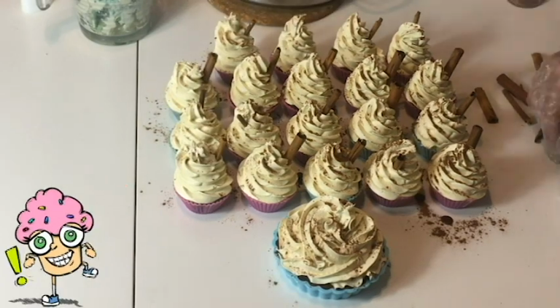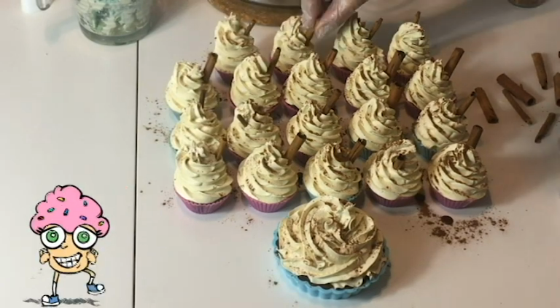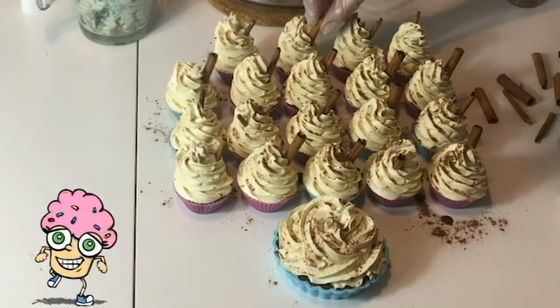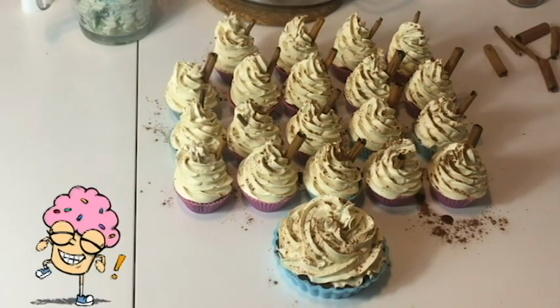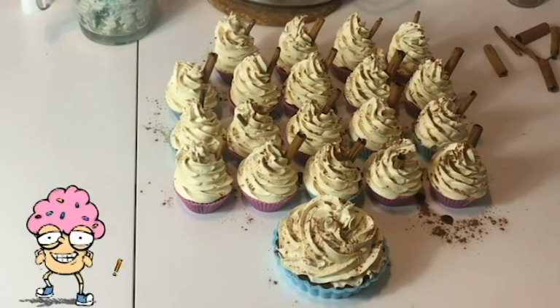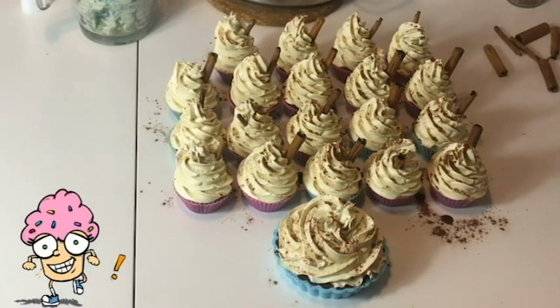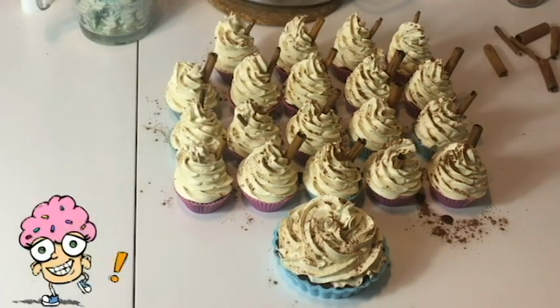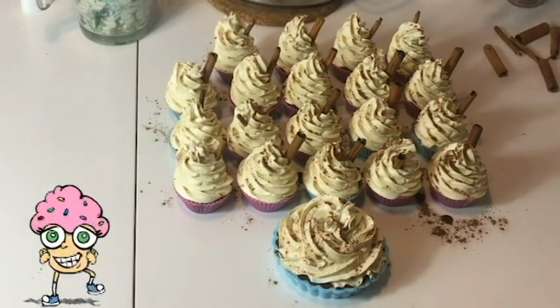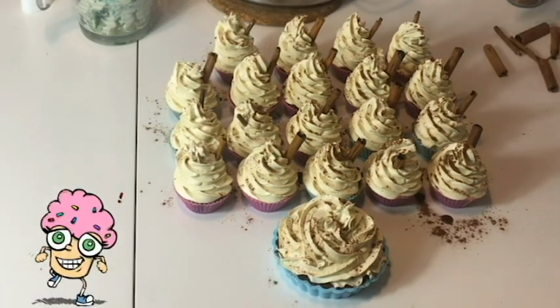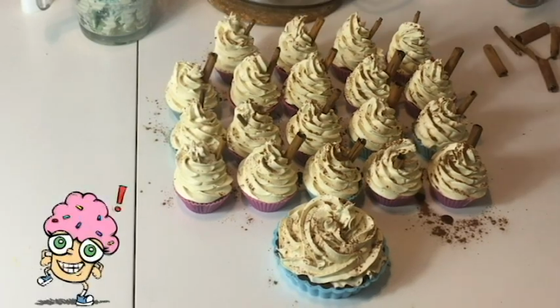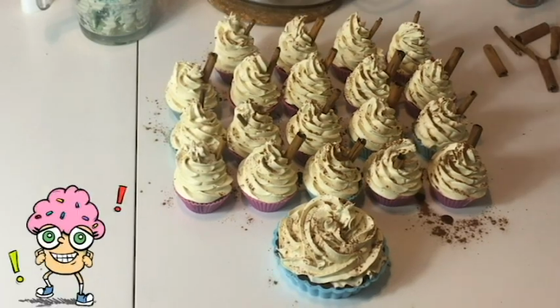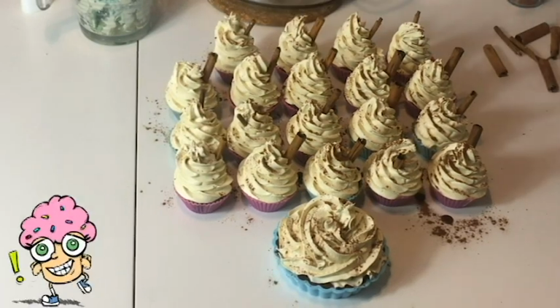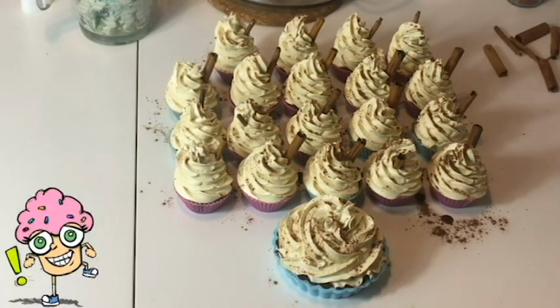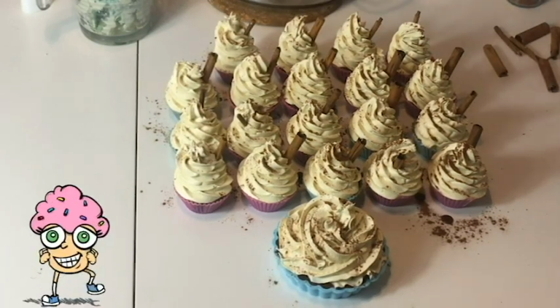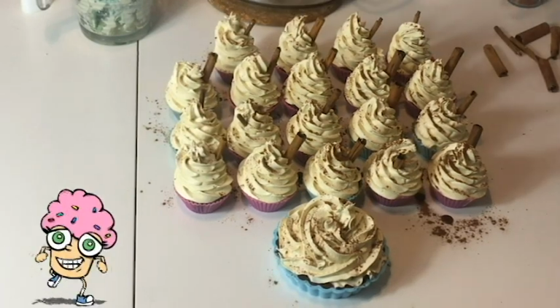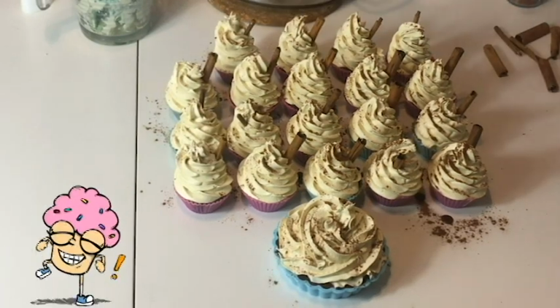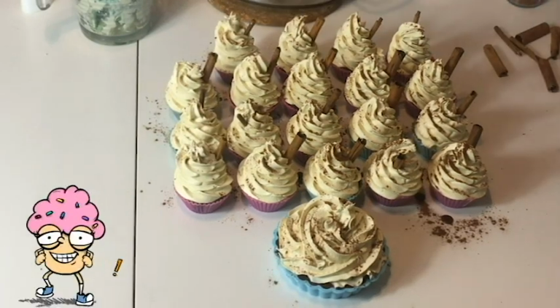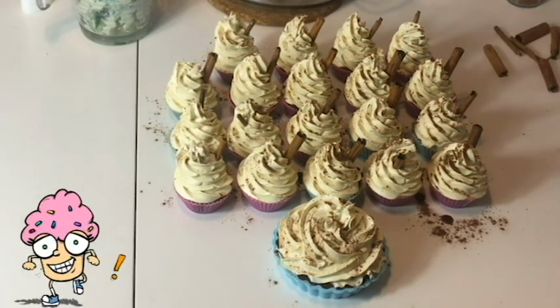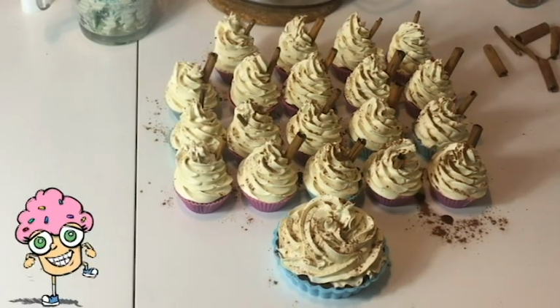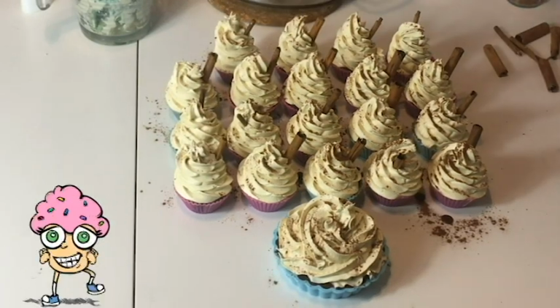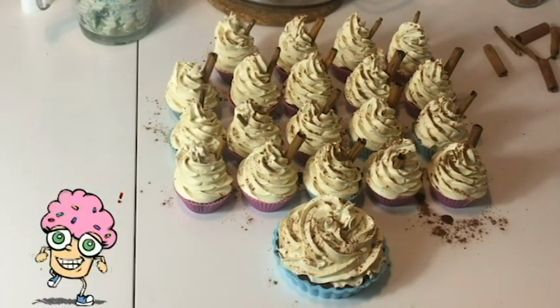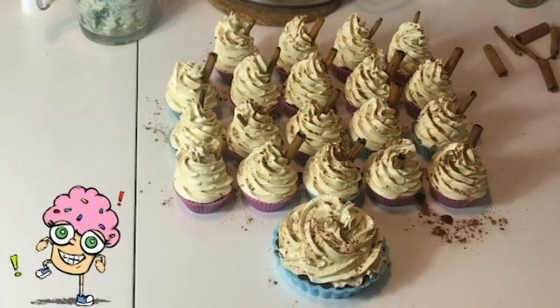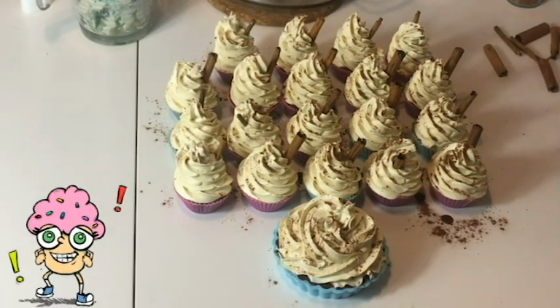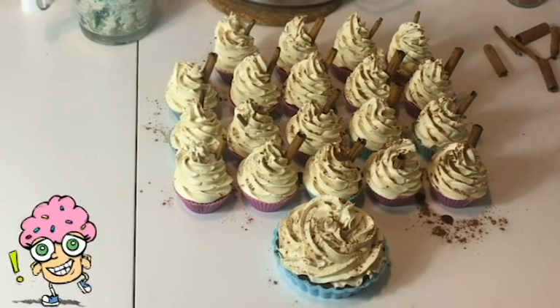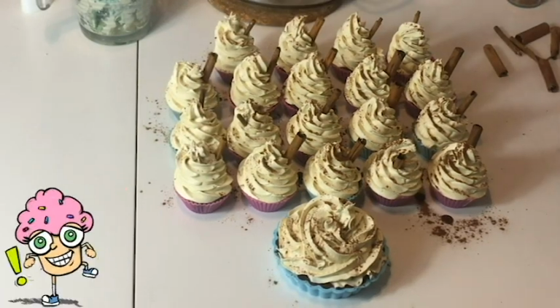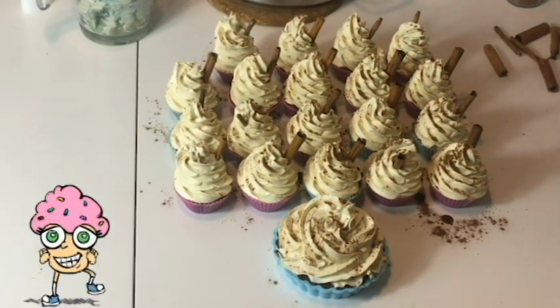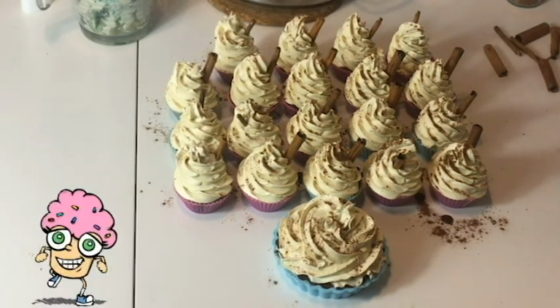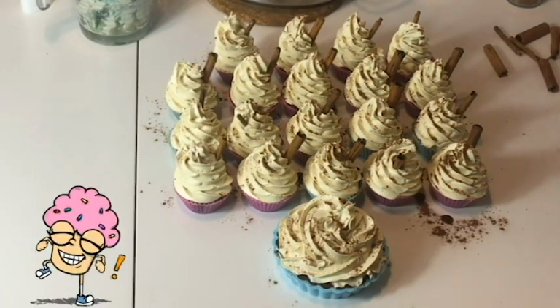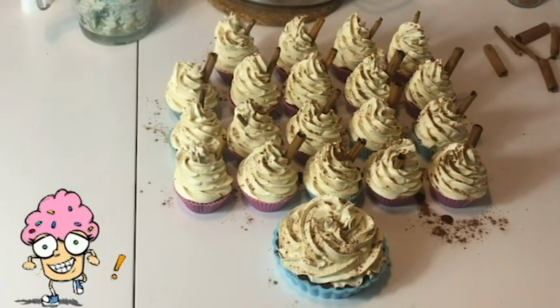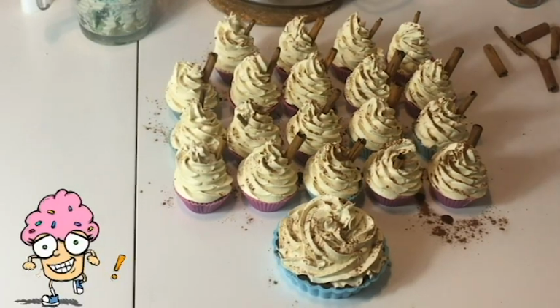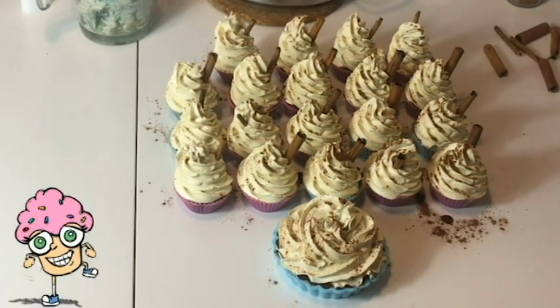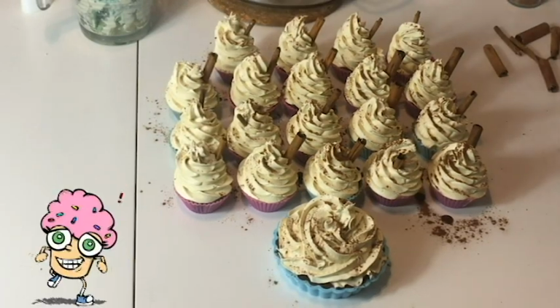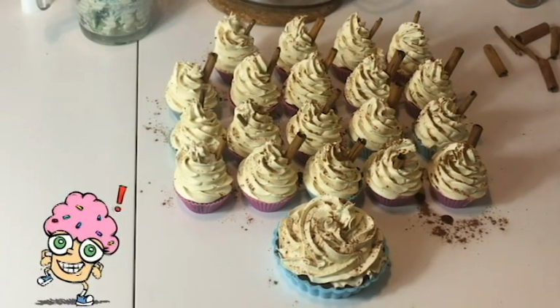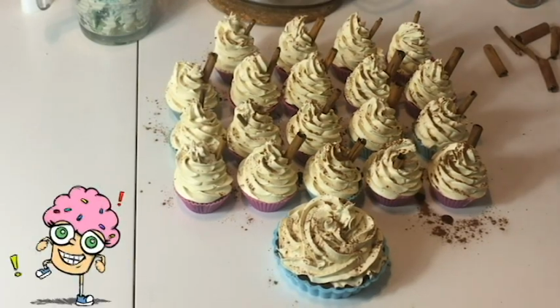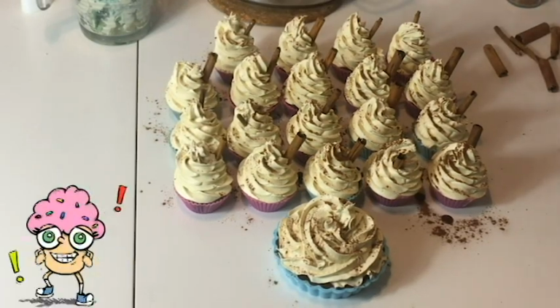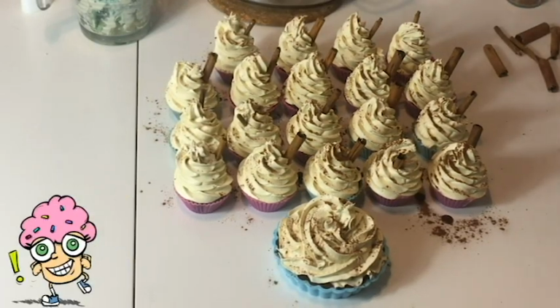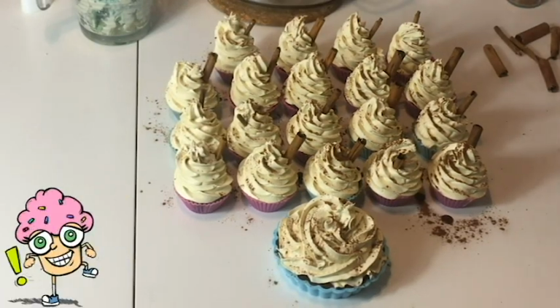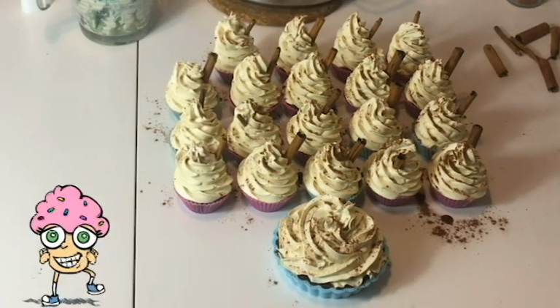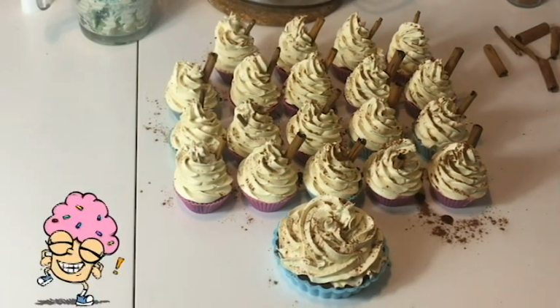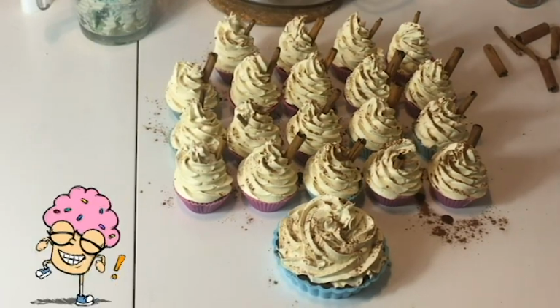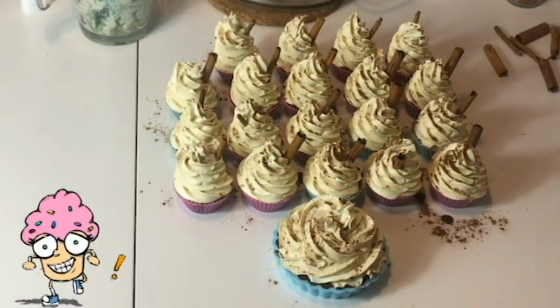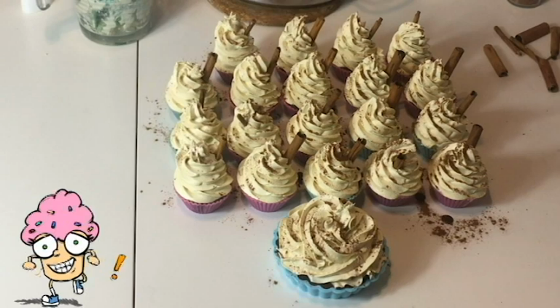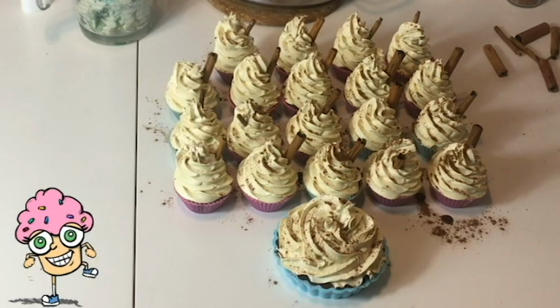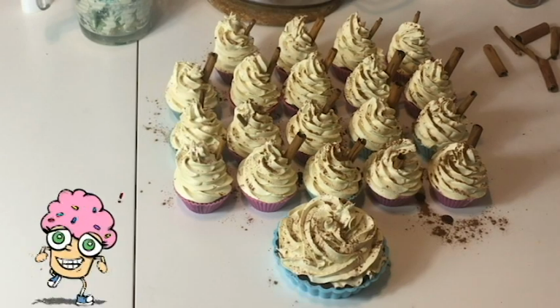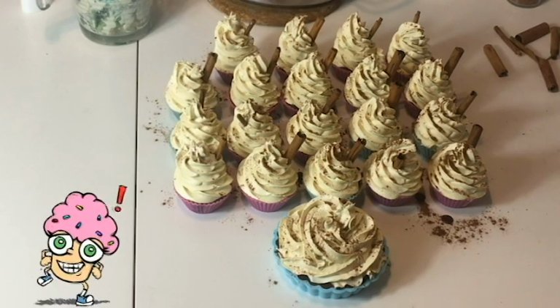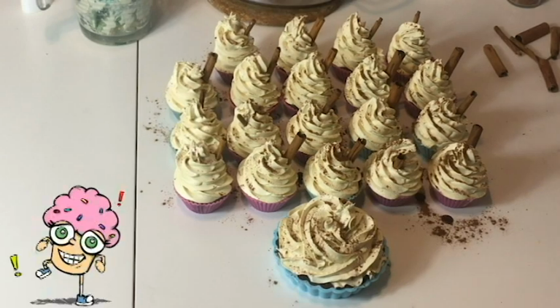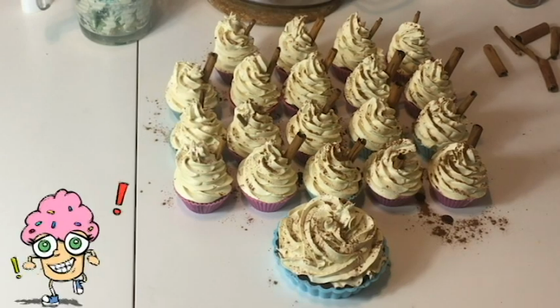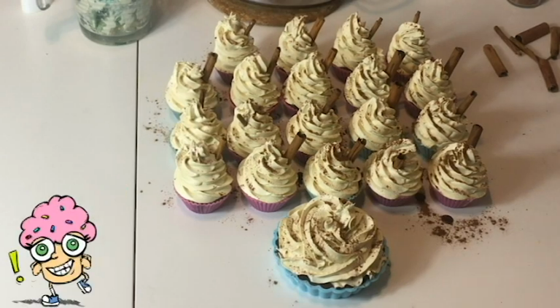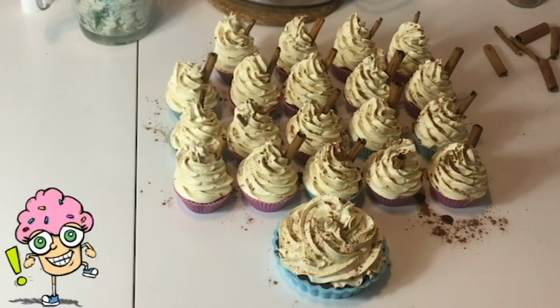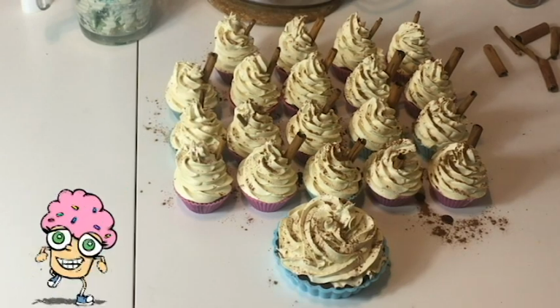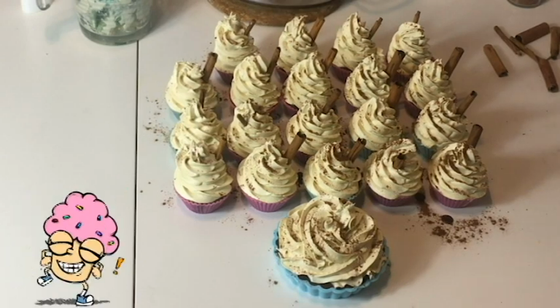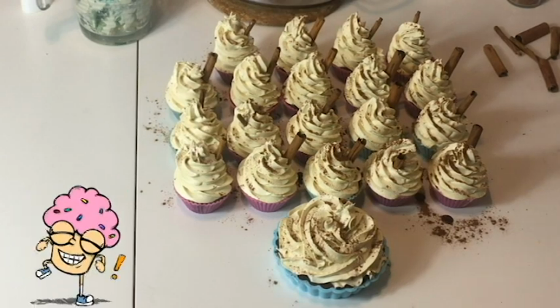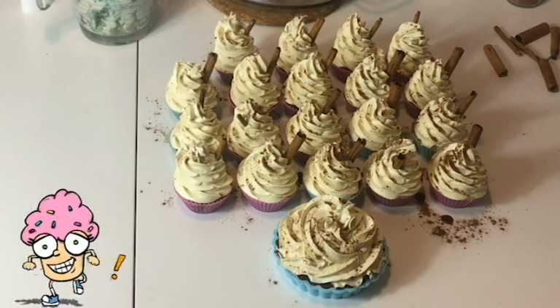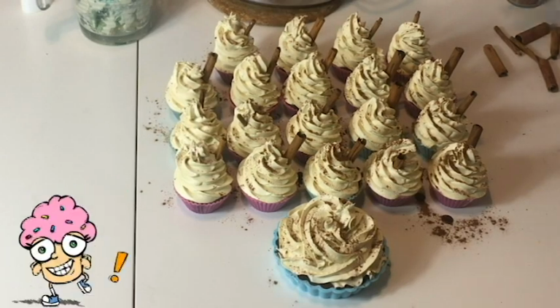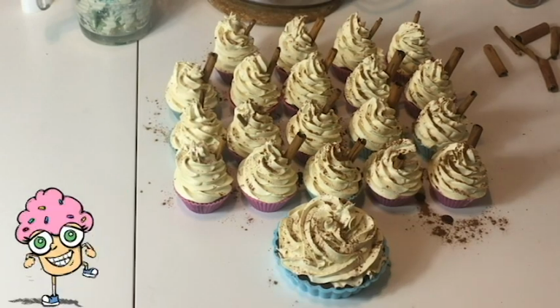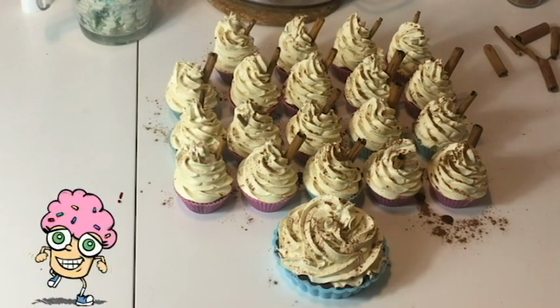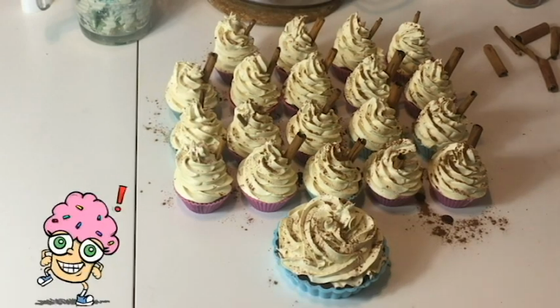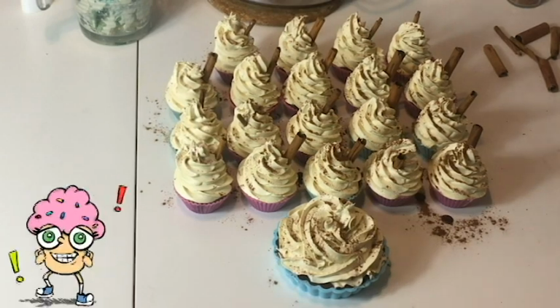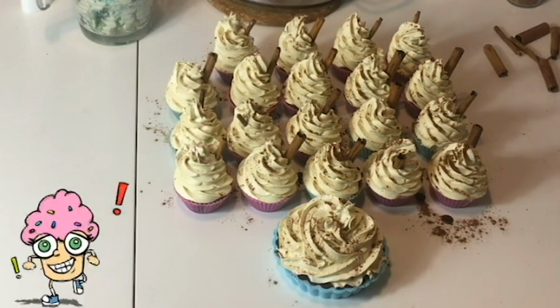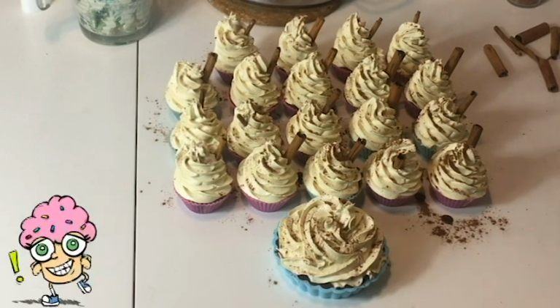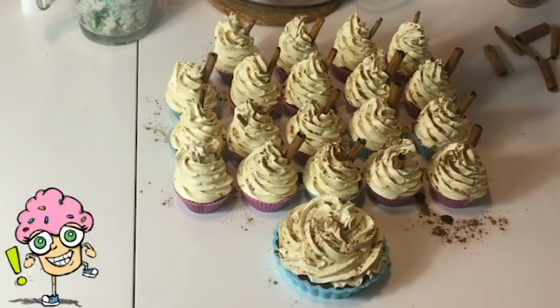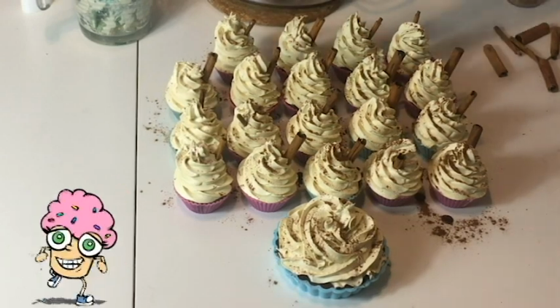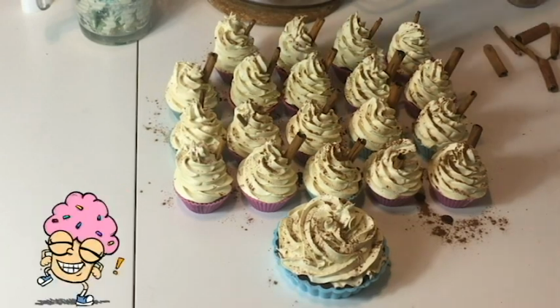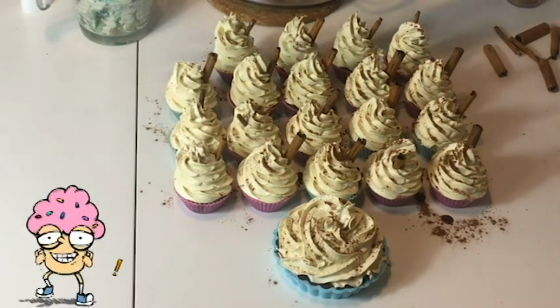Ragazzi, sono venuti perfetti! Ci vediamo tra 24 ore per toglierli dallo stampo. A domani, ciao ciao!